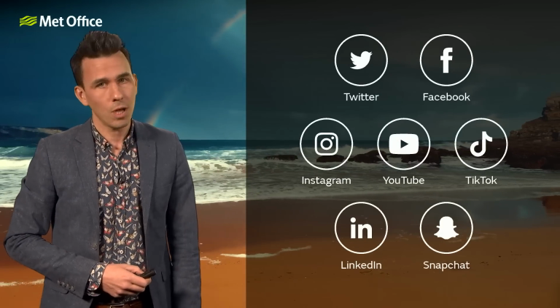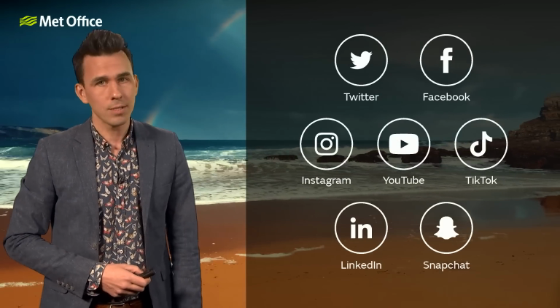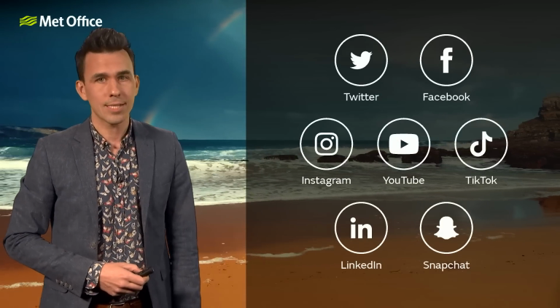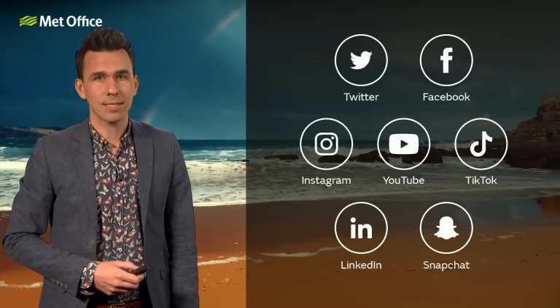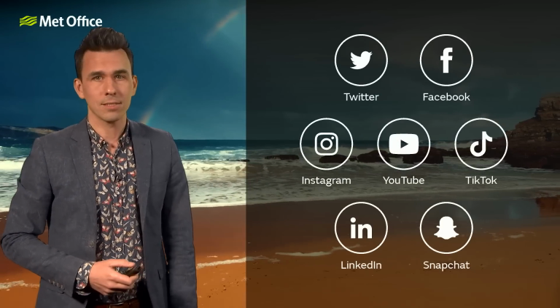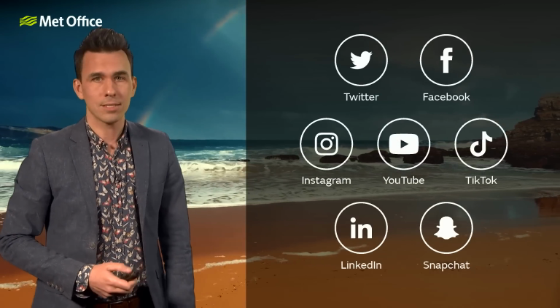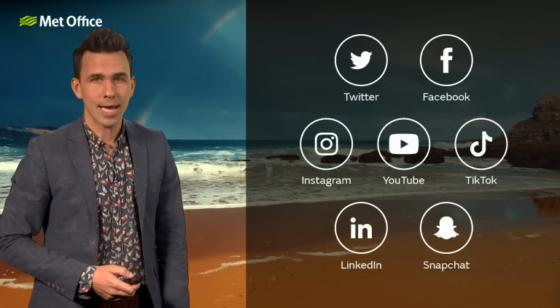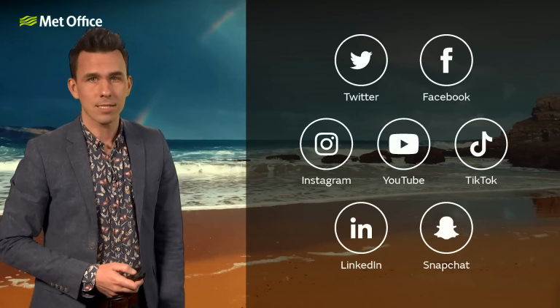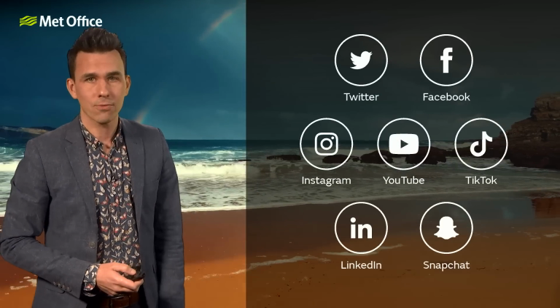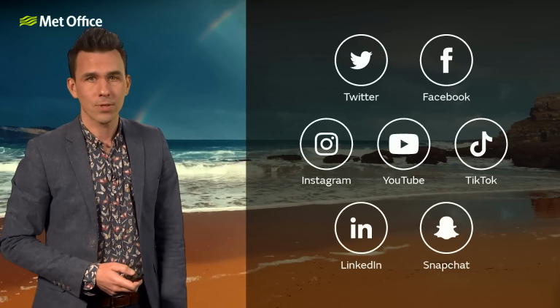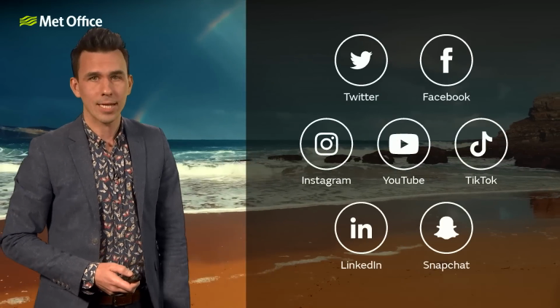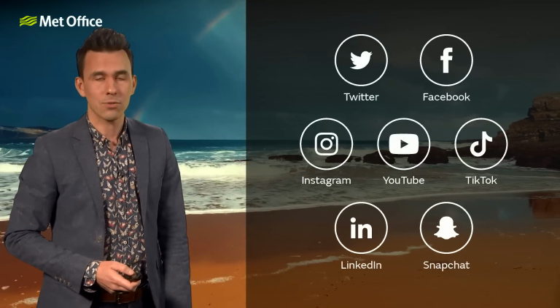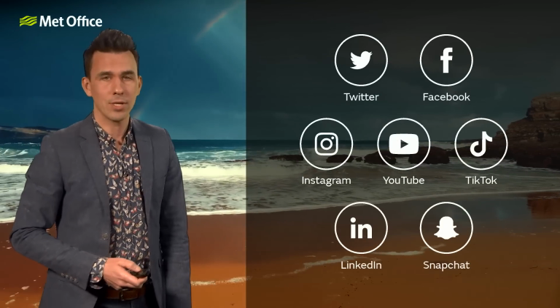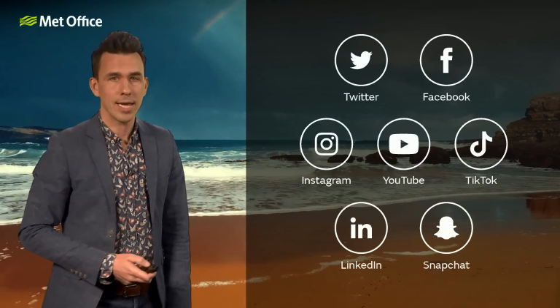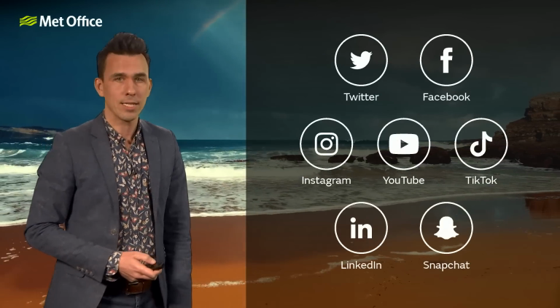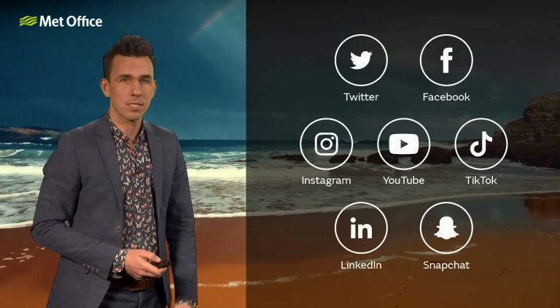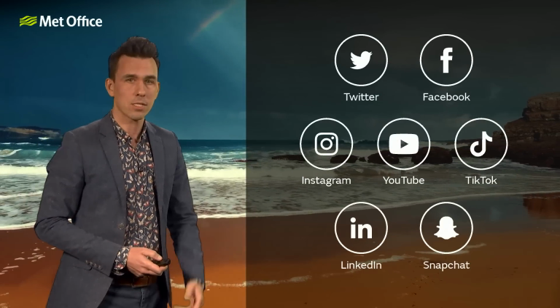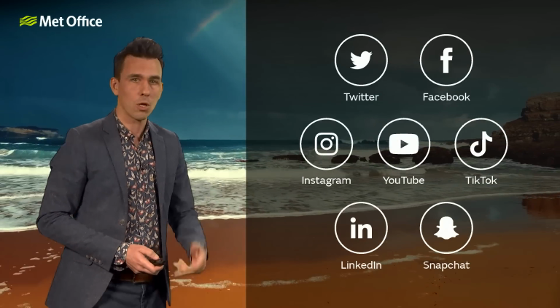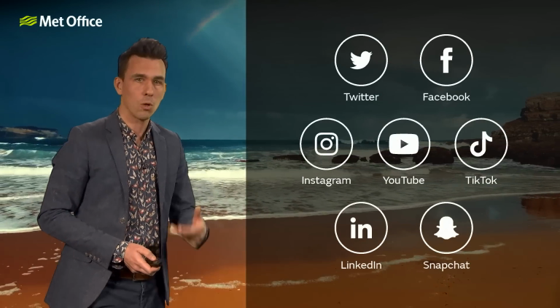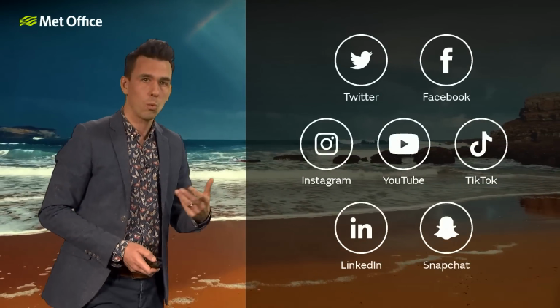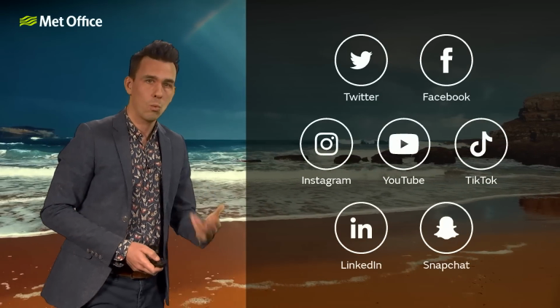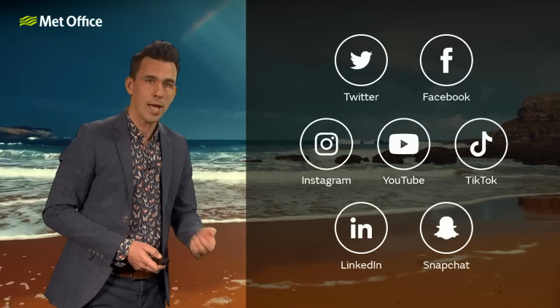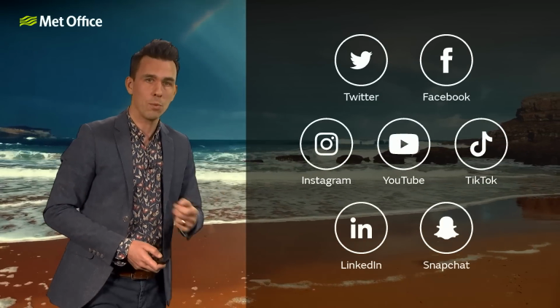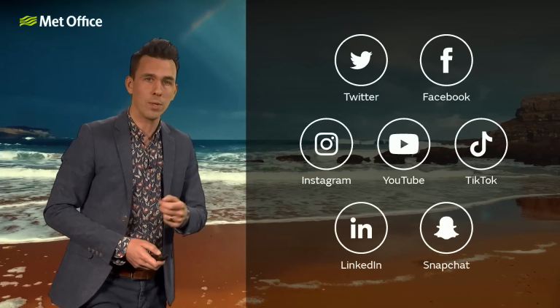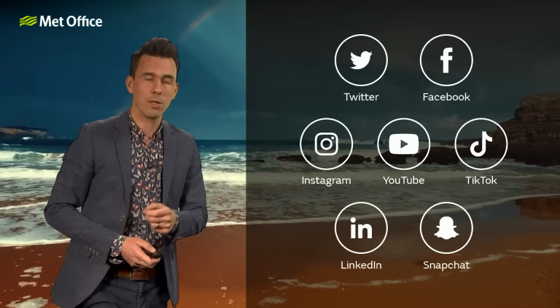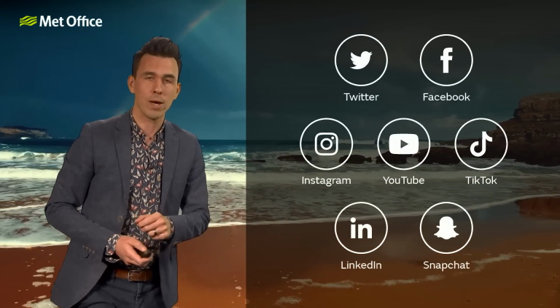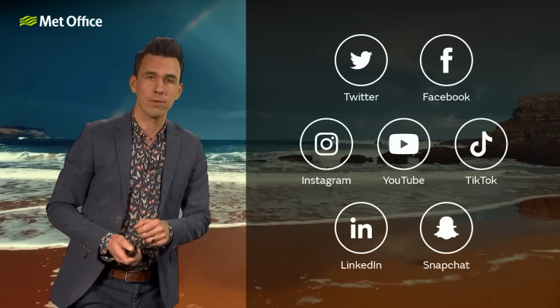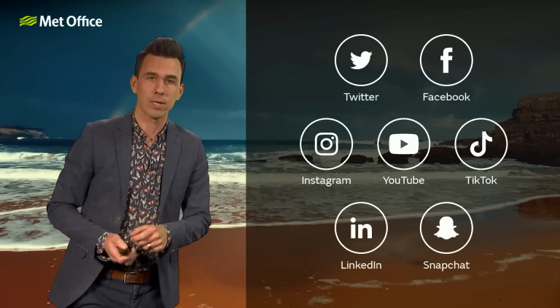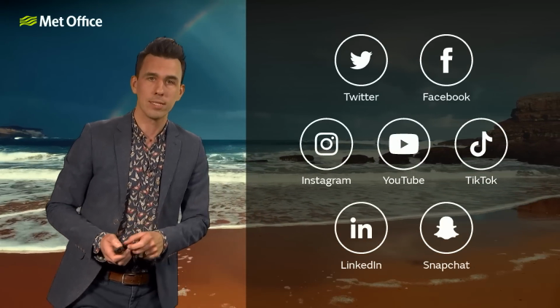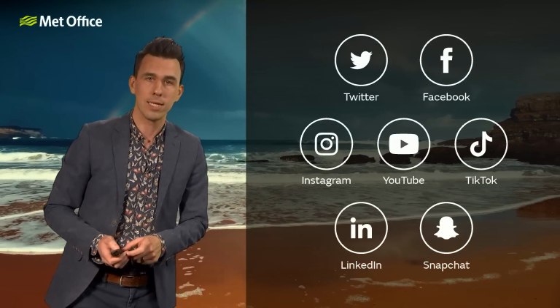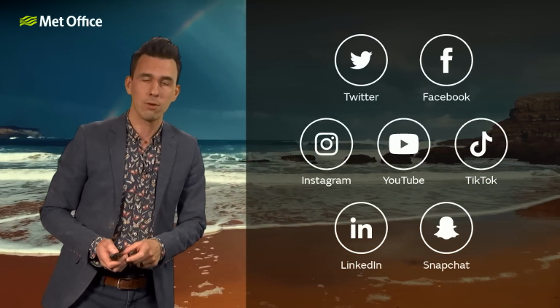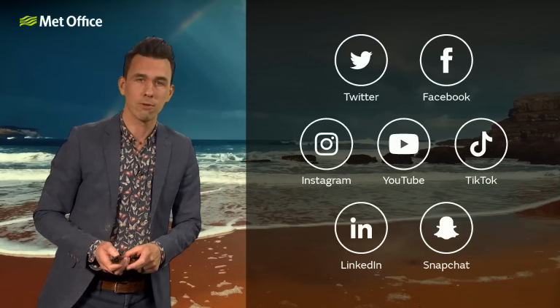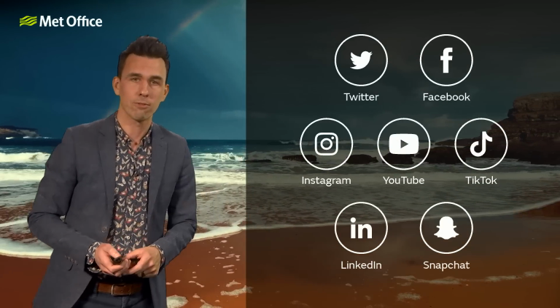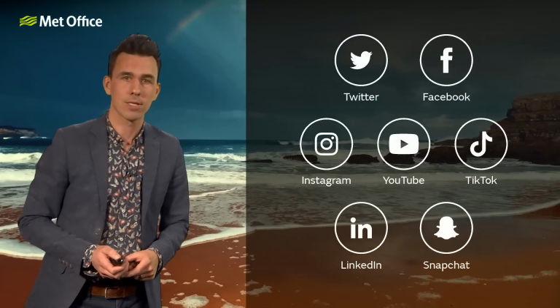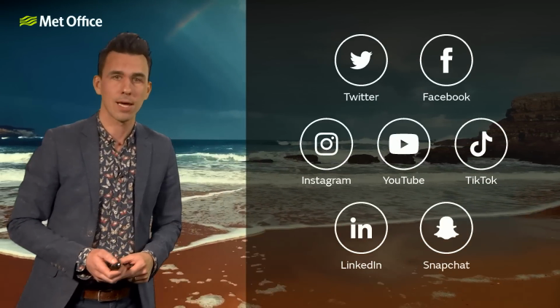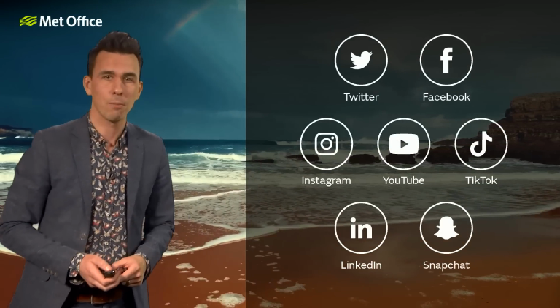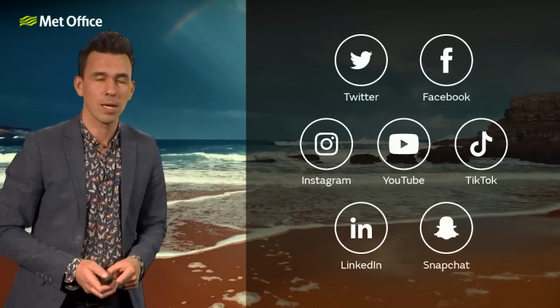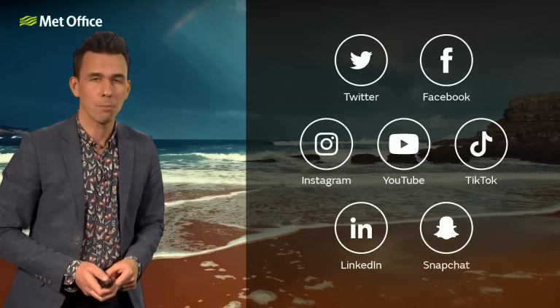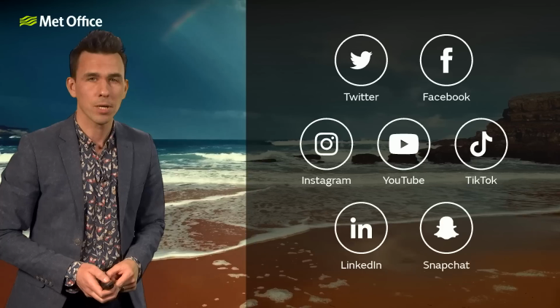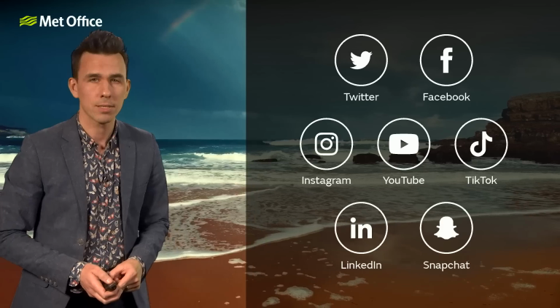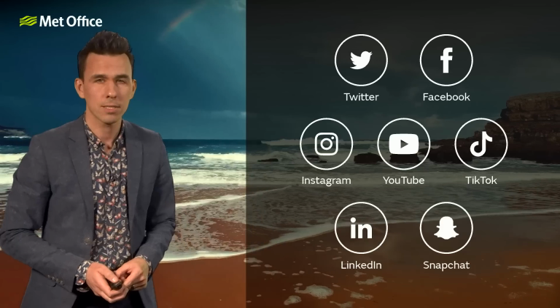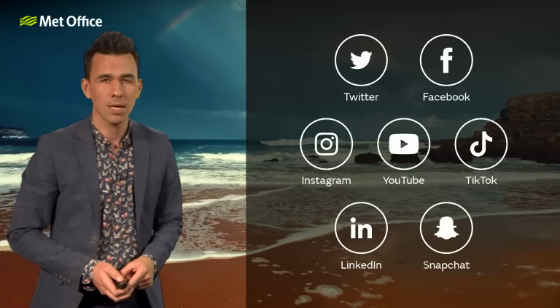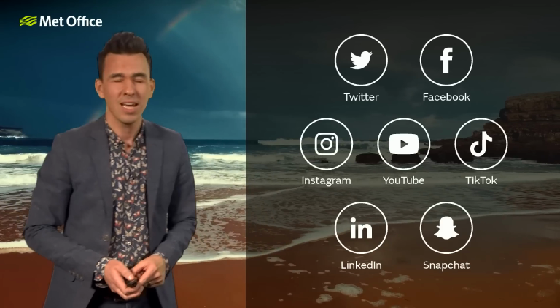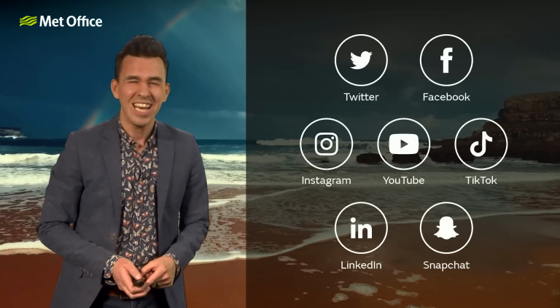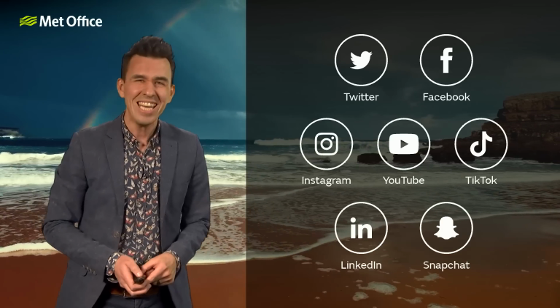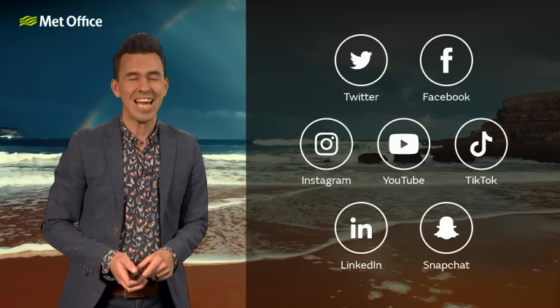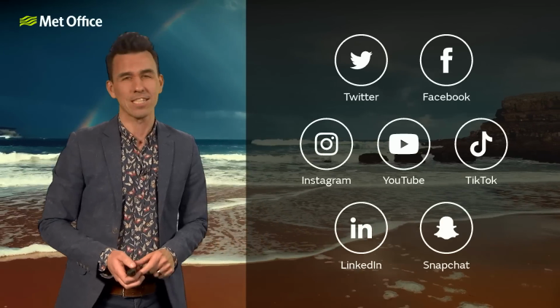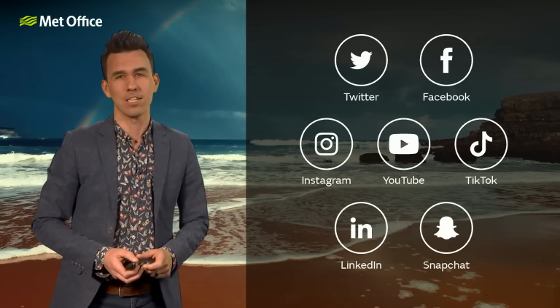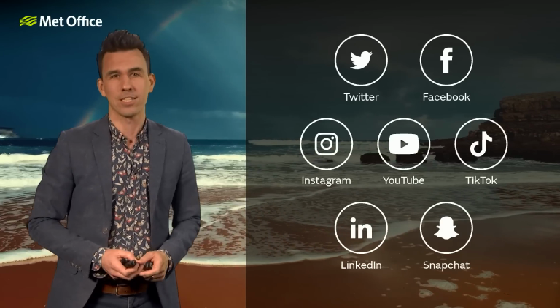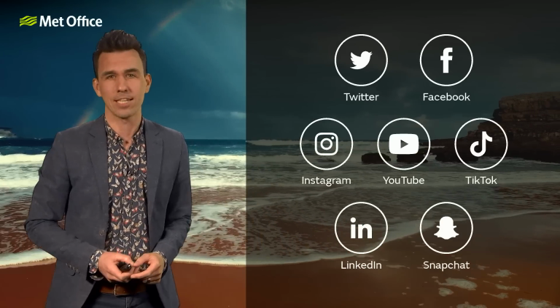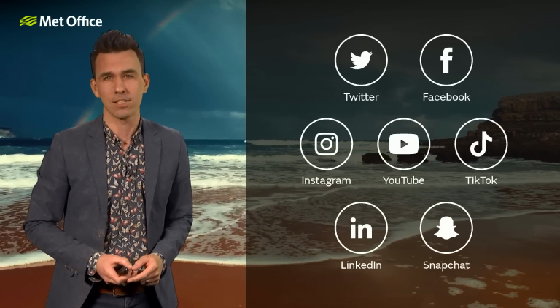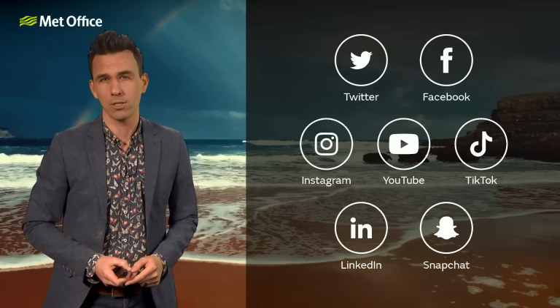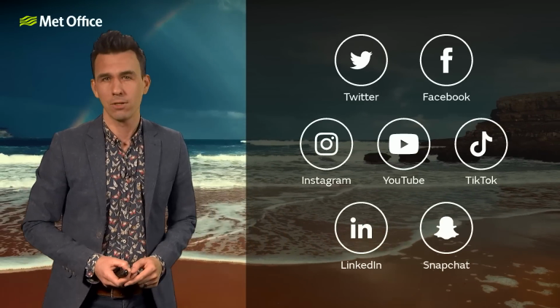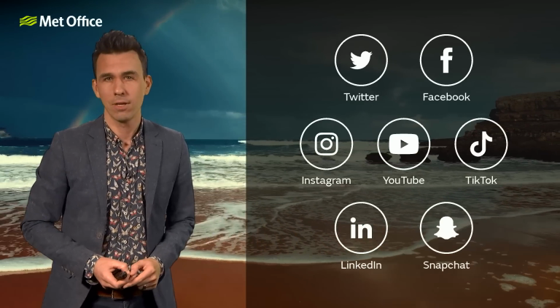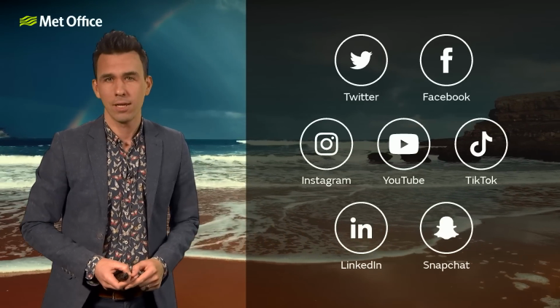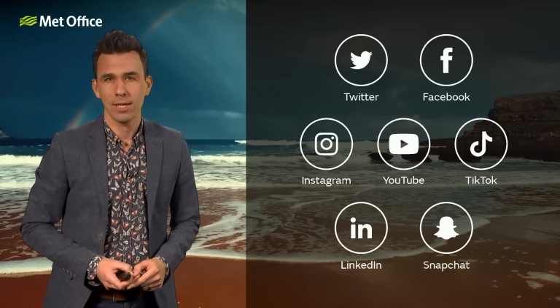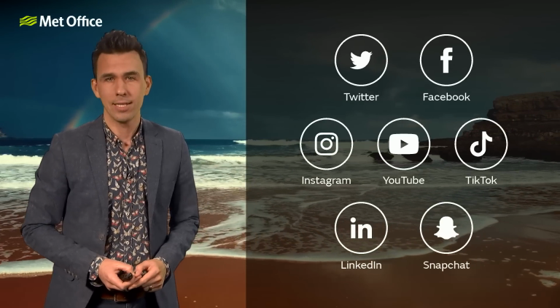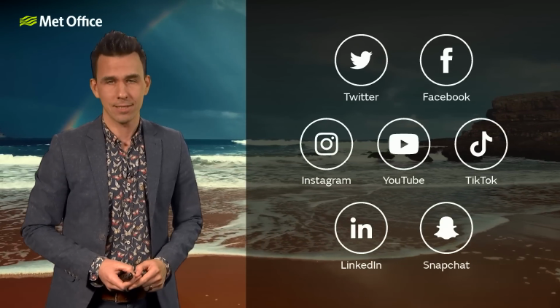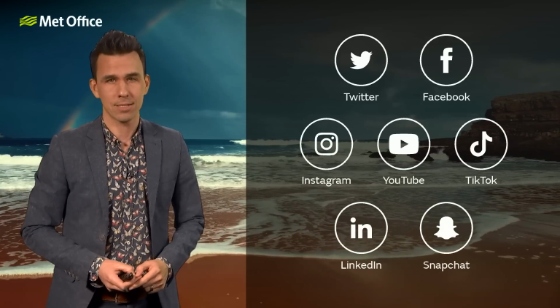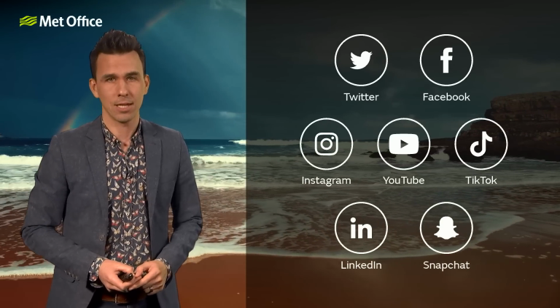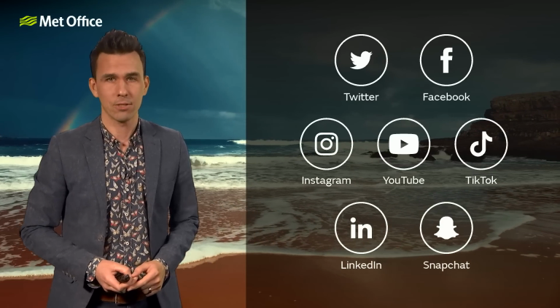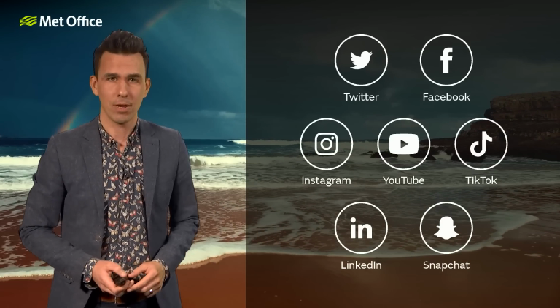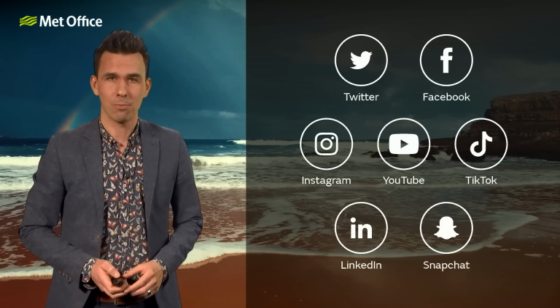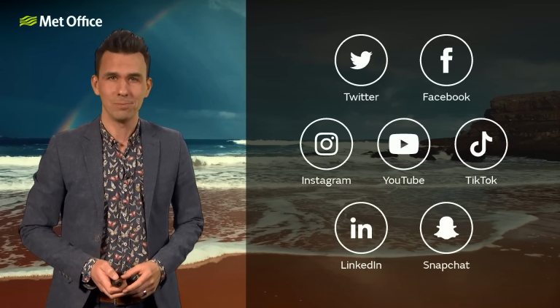So: unsettled, yes, for the next few days, with wet and windy weather continuing for the time being, but less unsettled into the start of April.